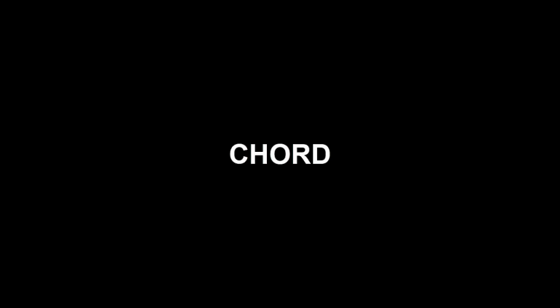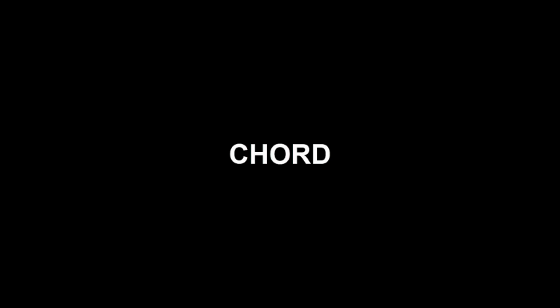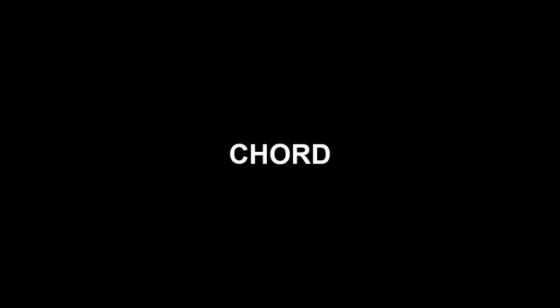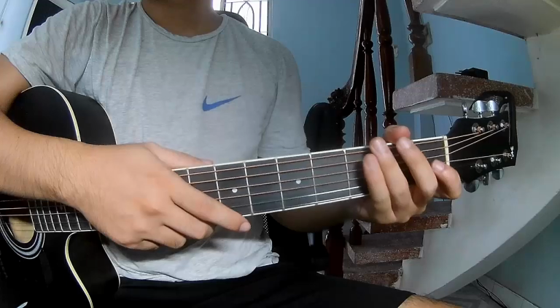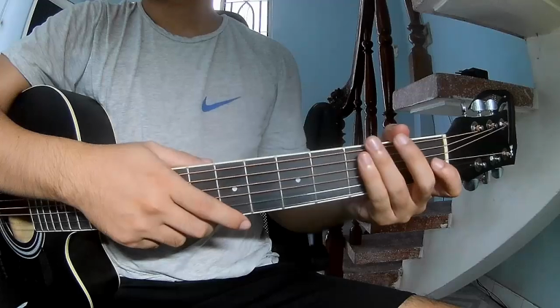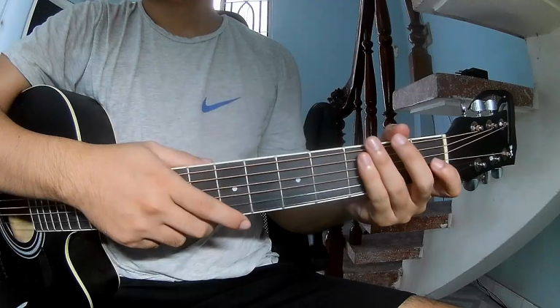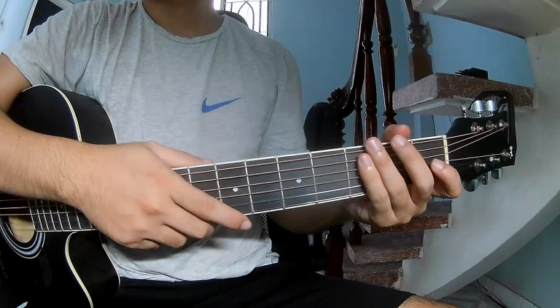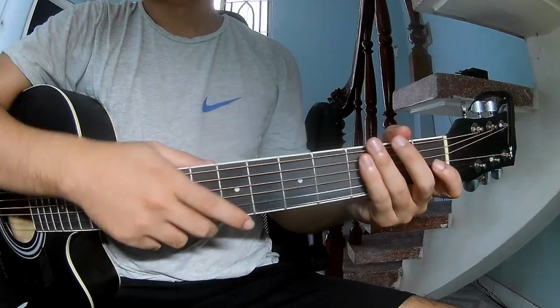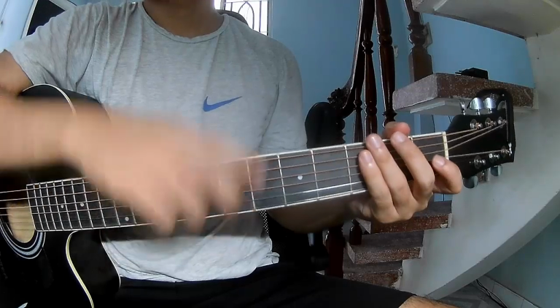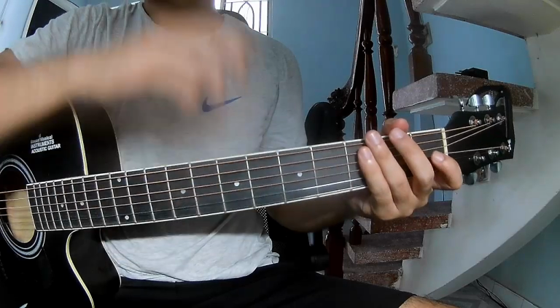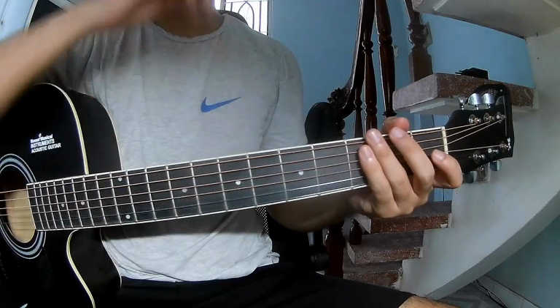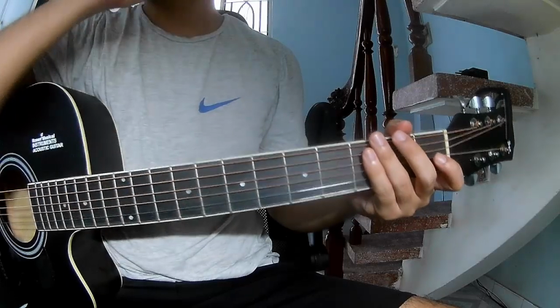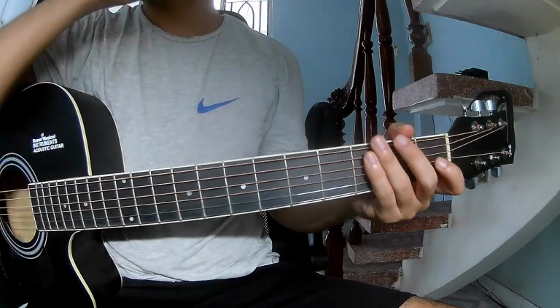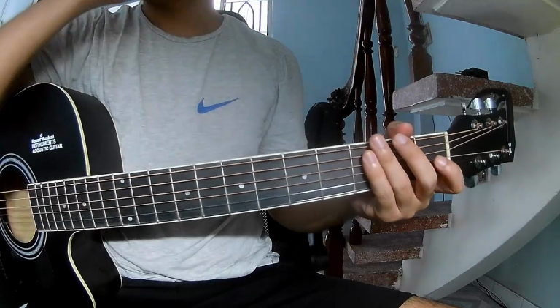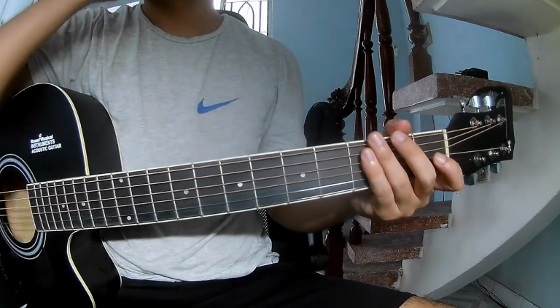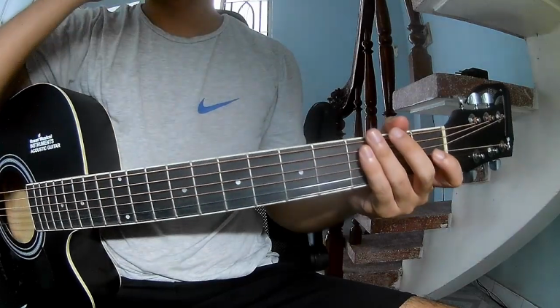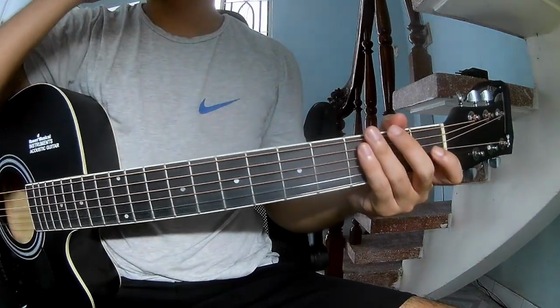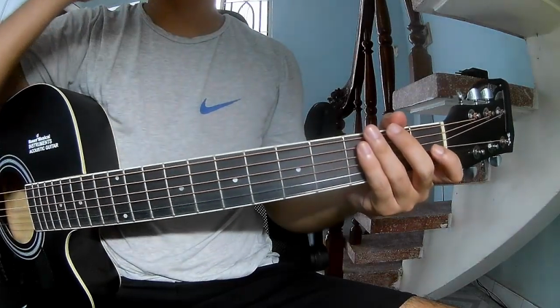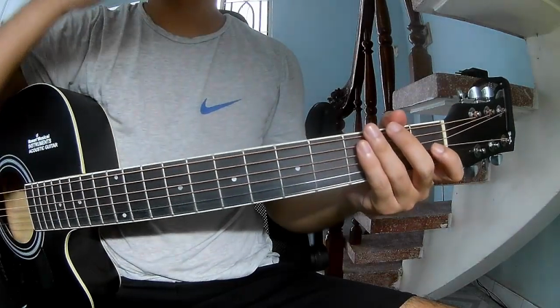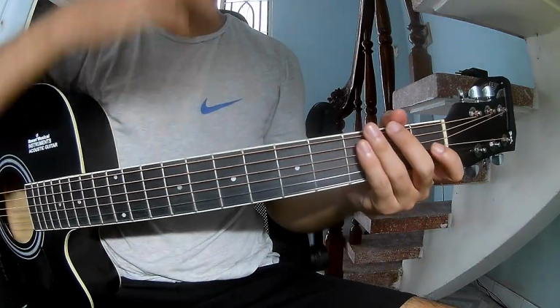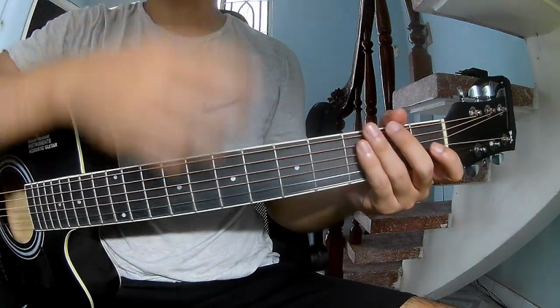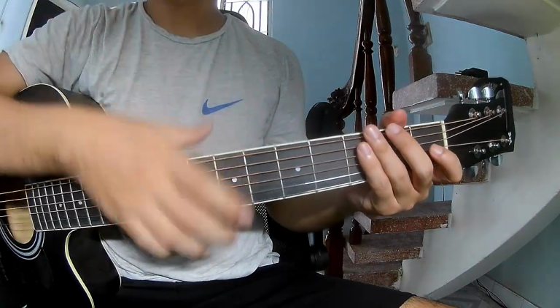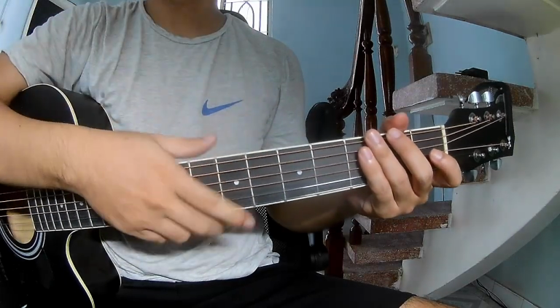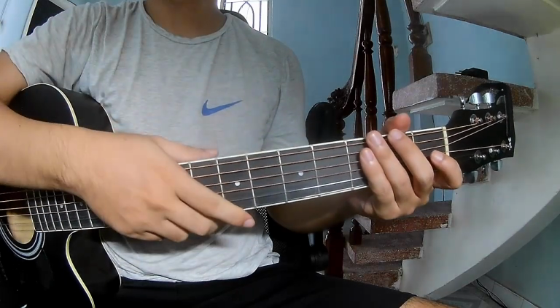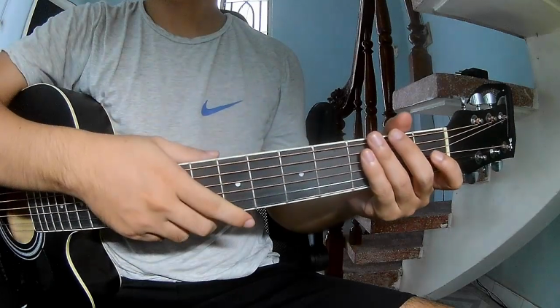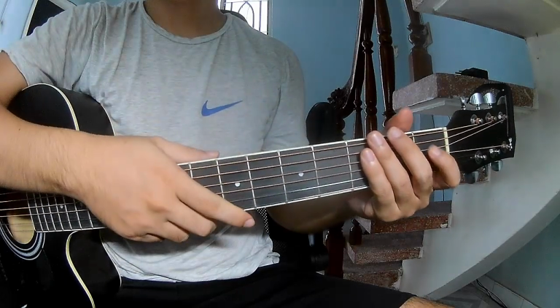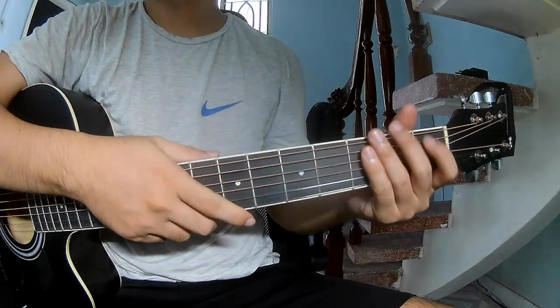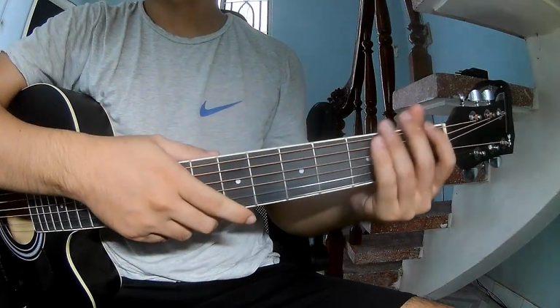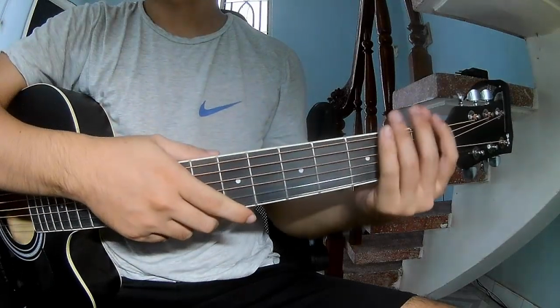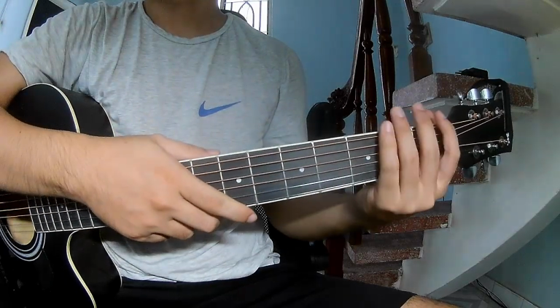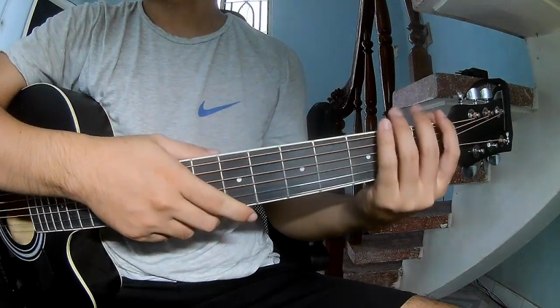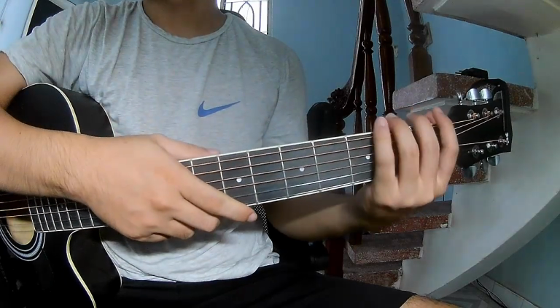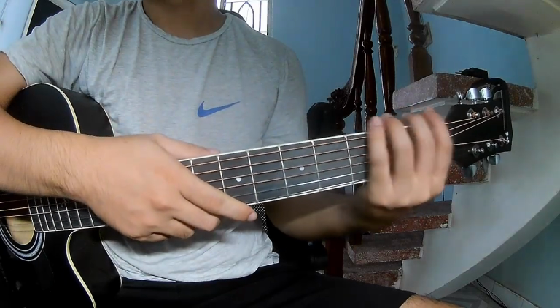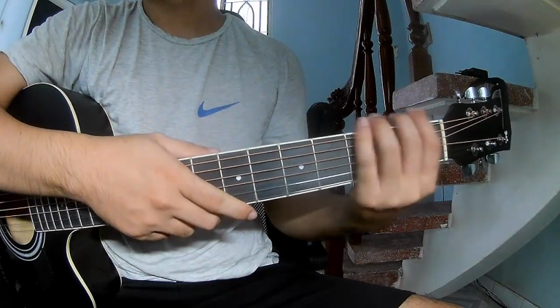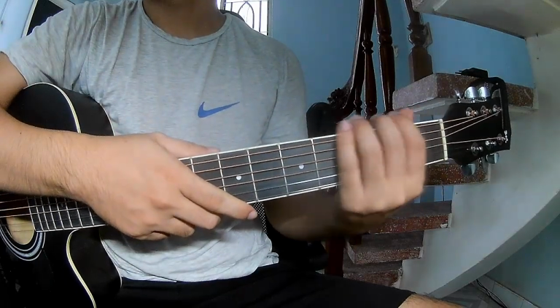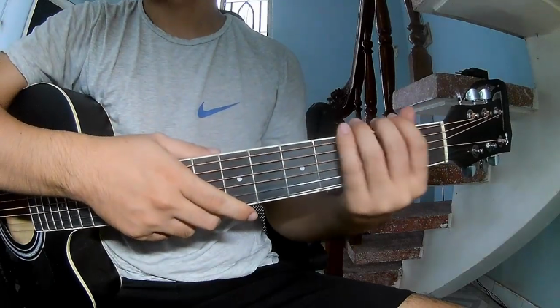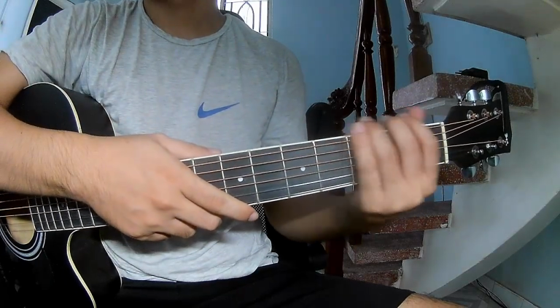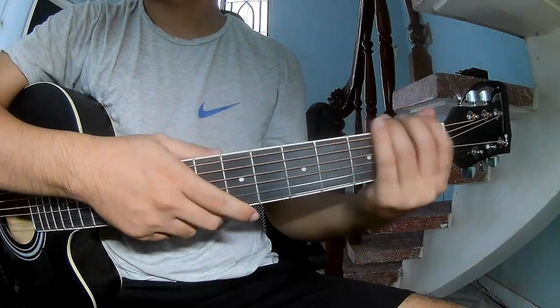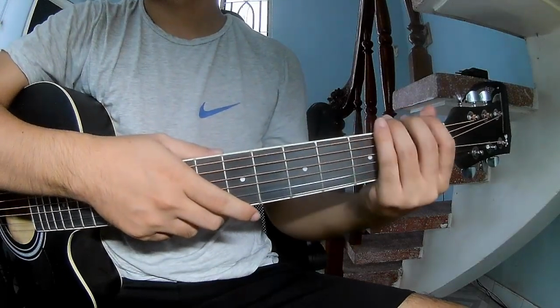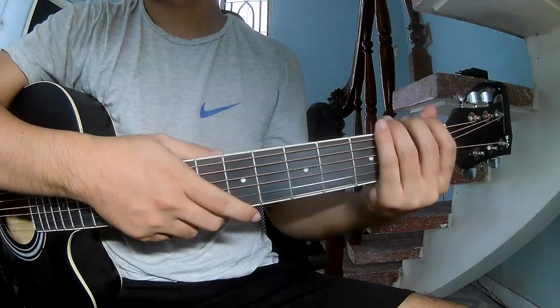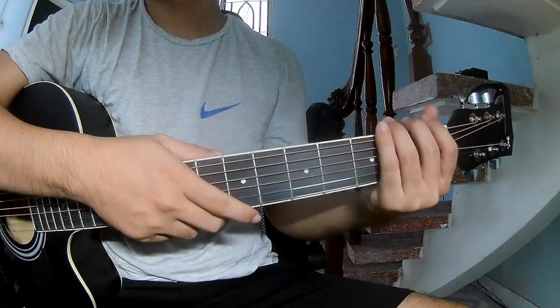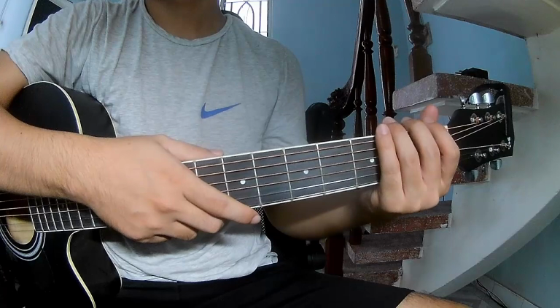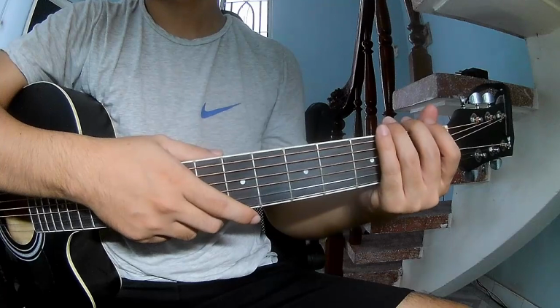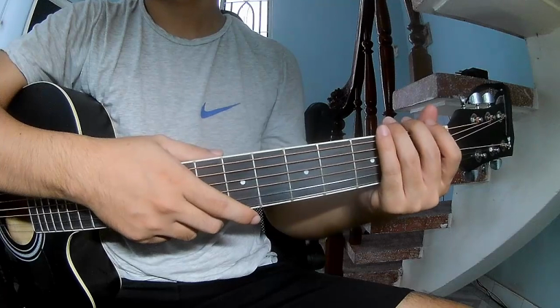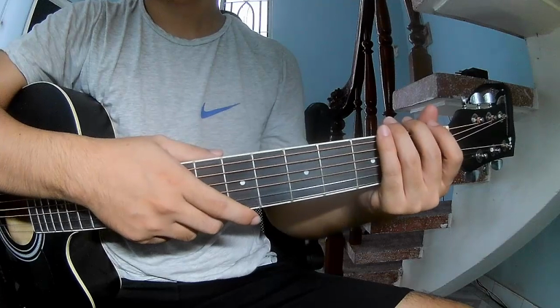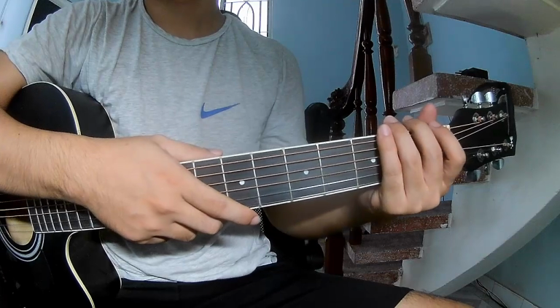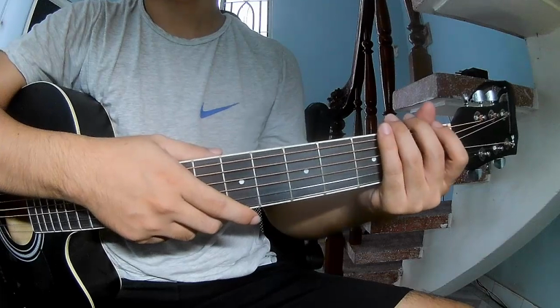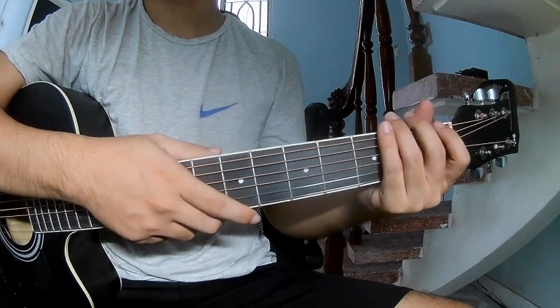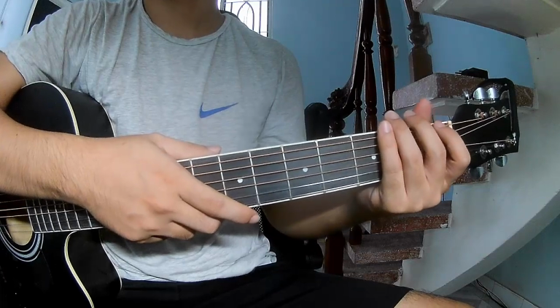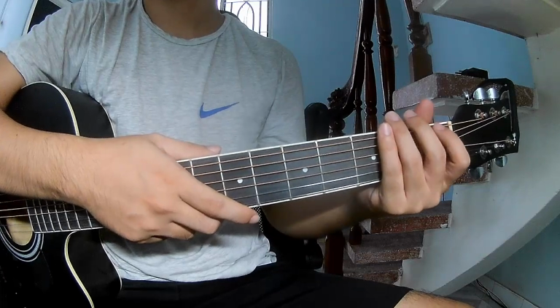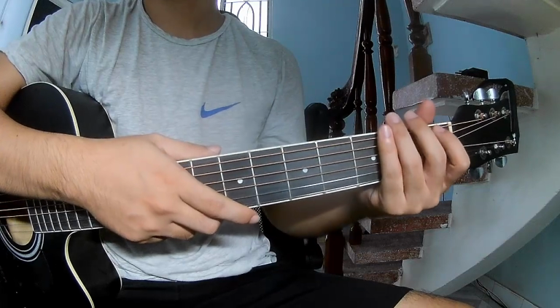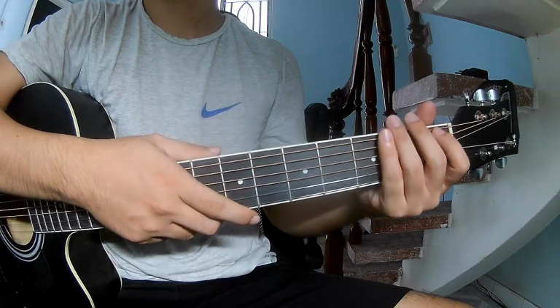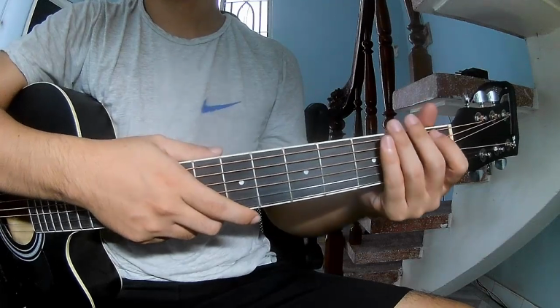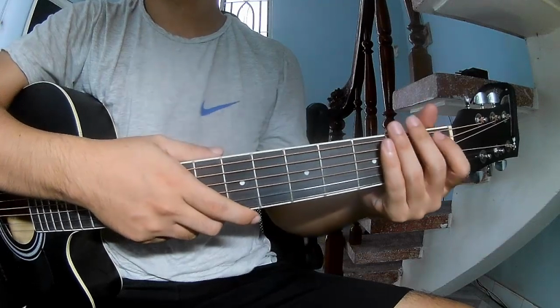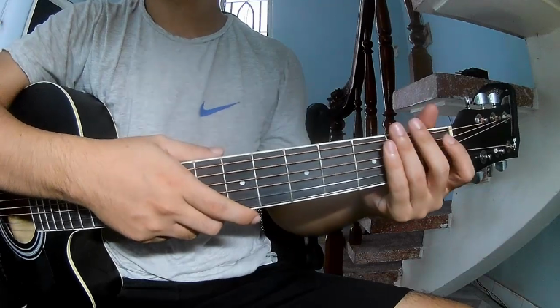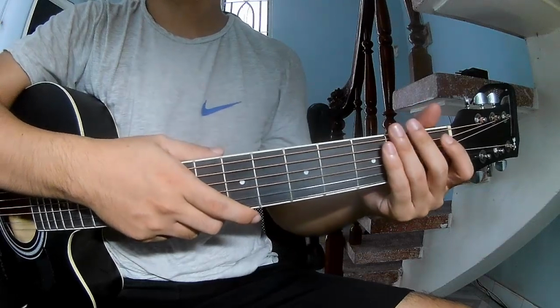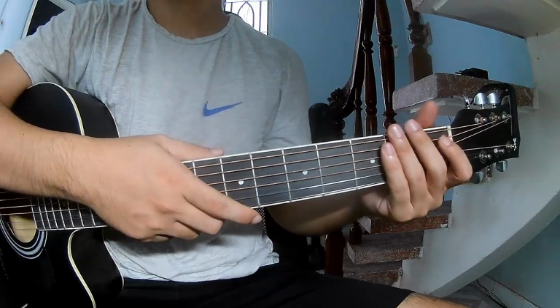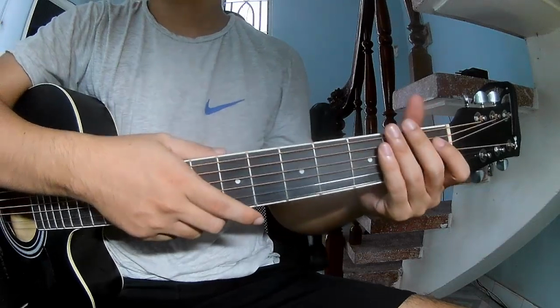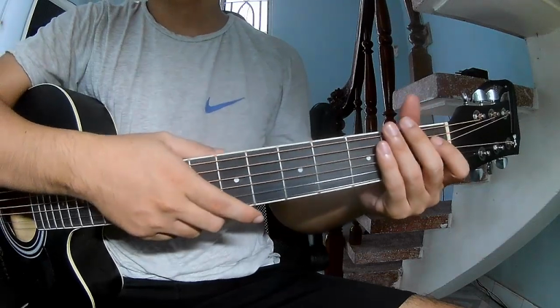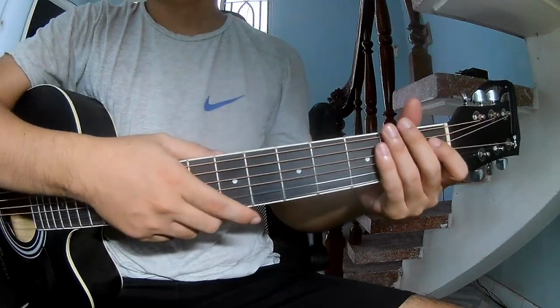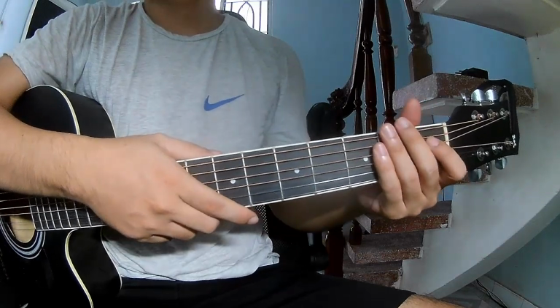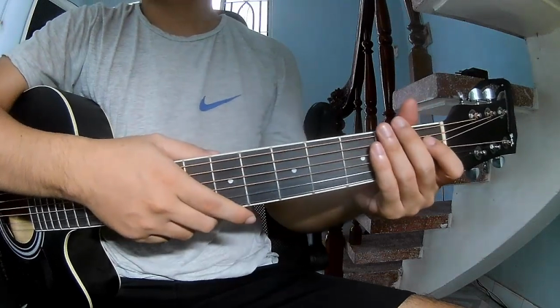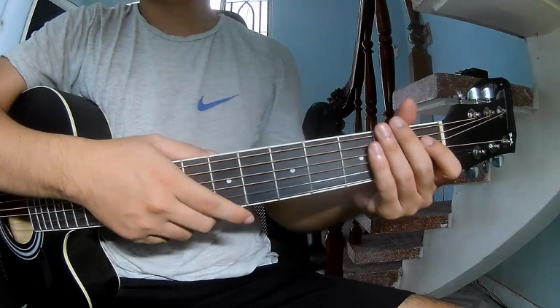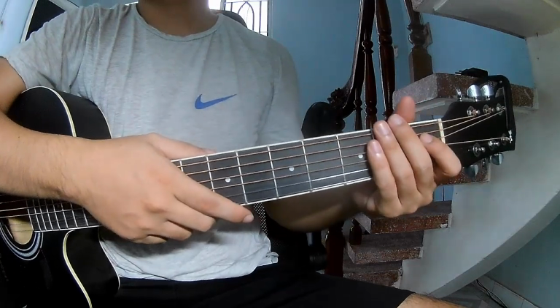Hi everyone, today I will share how to play guitar 'Chien May Dream' by Oliver Rollie Ball.